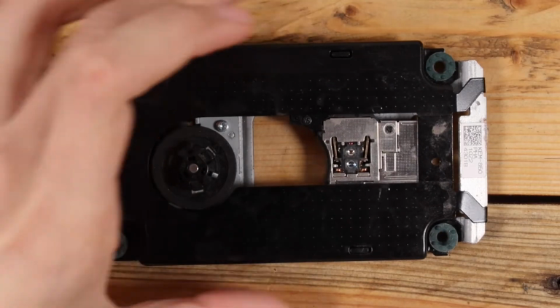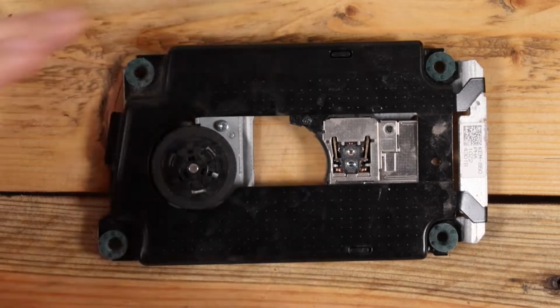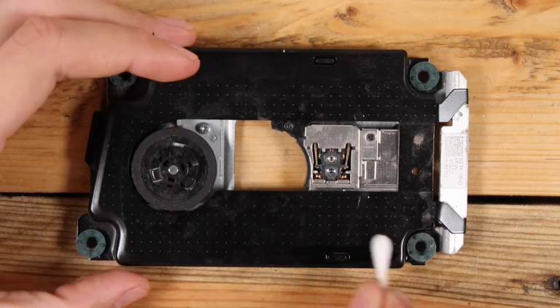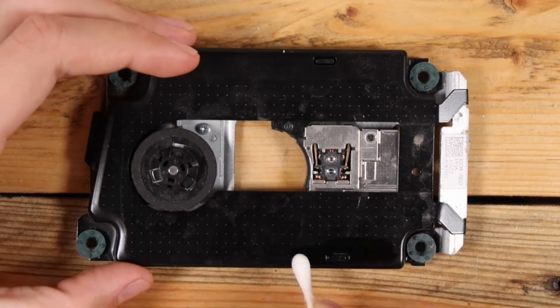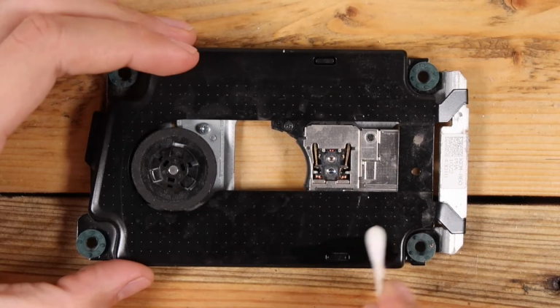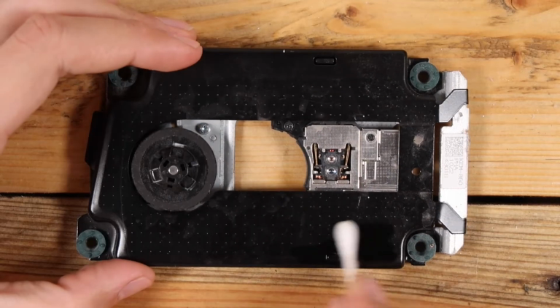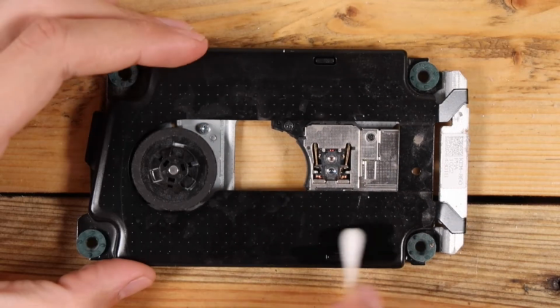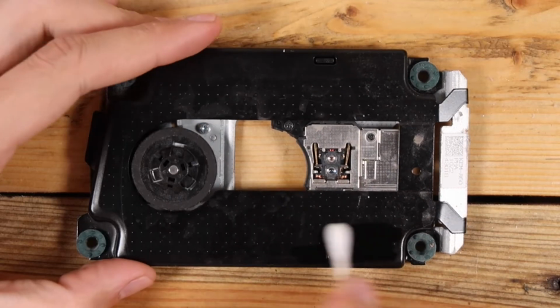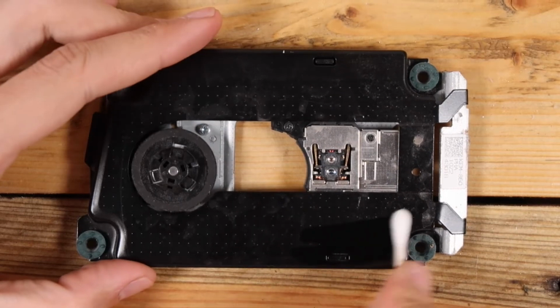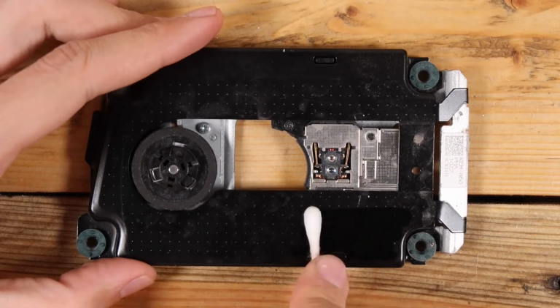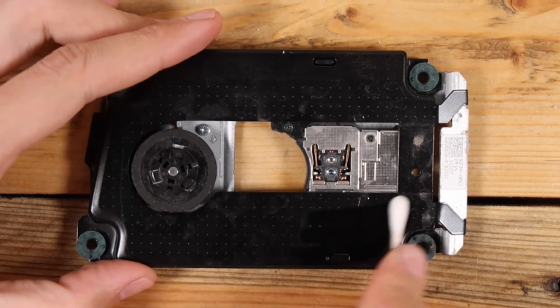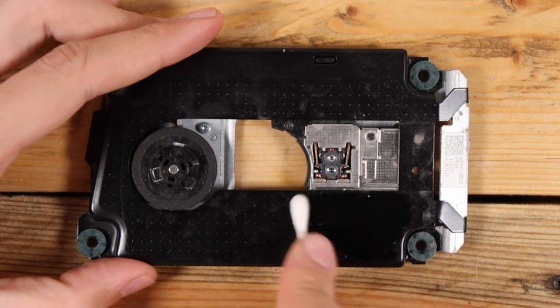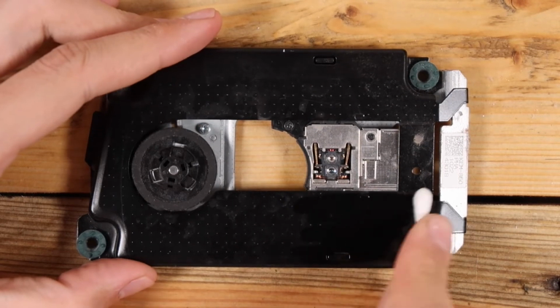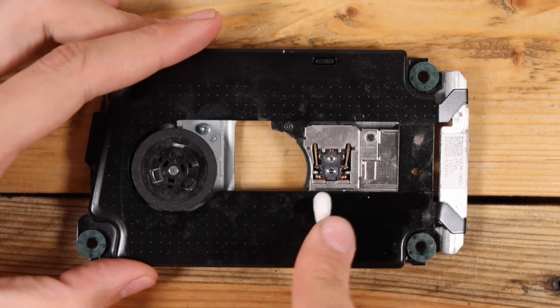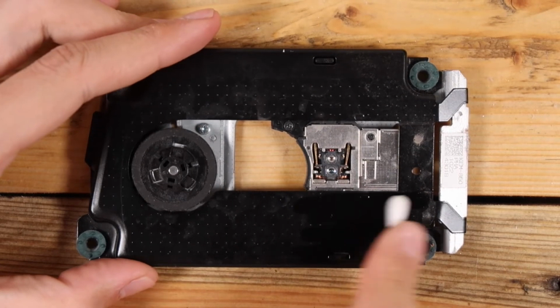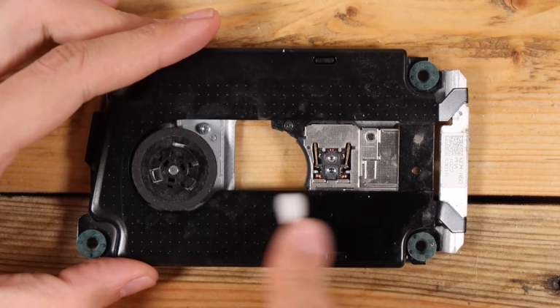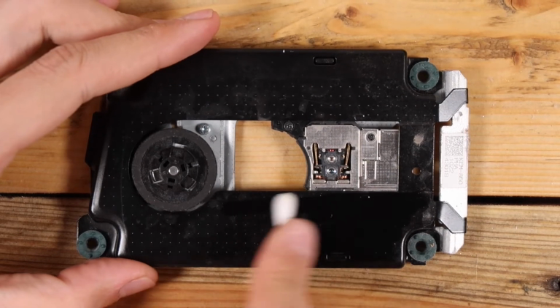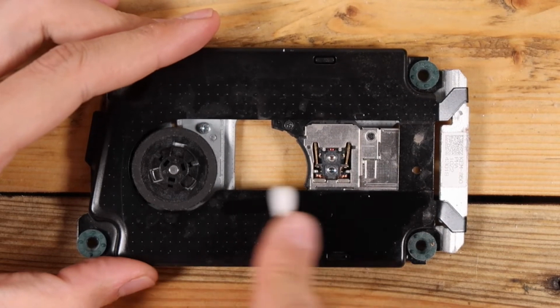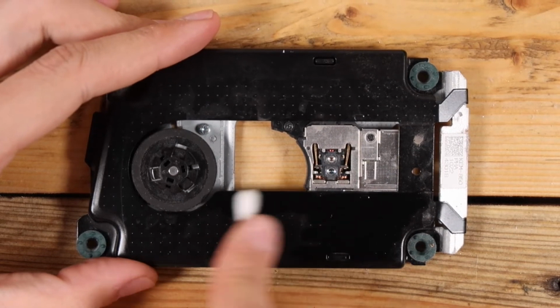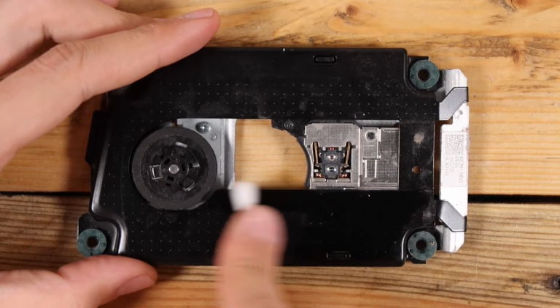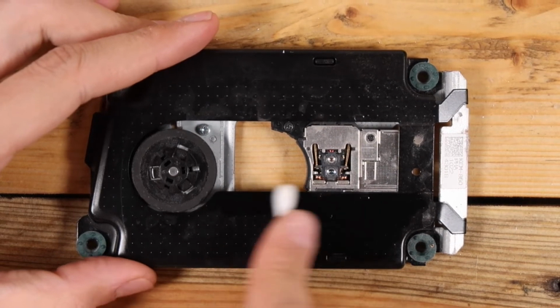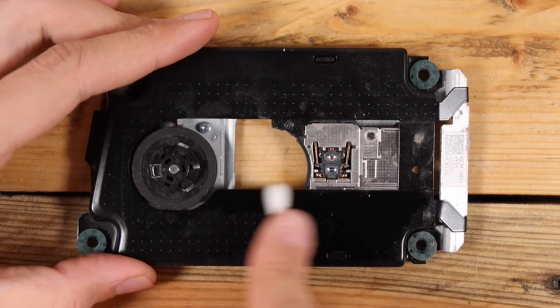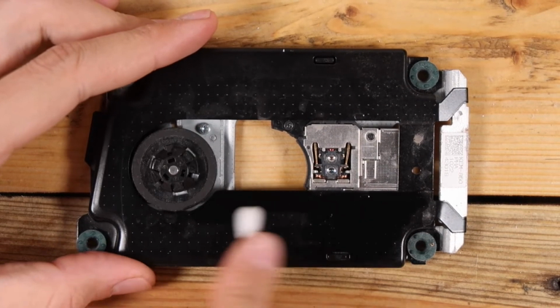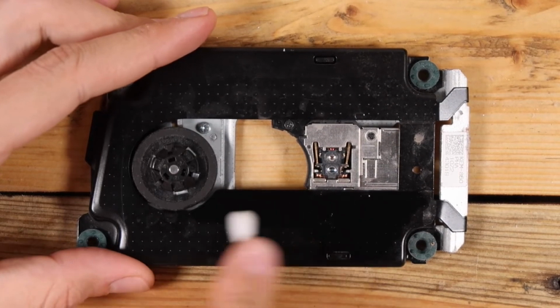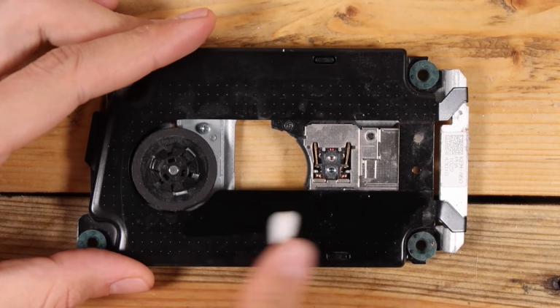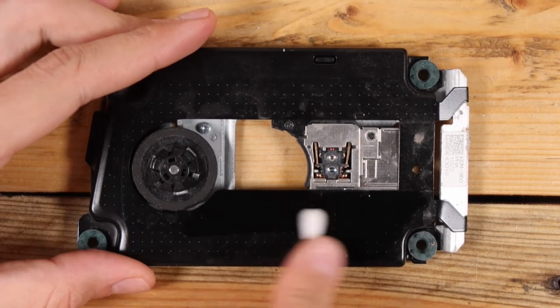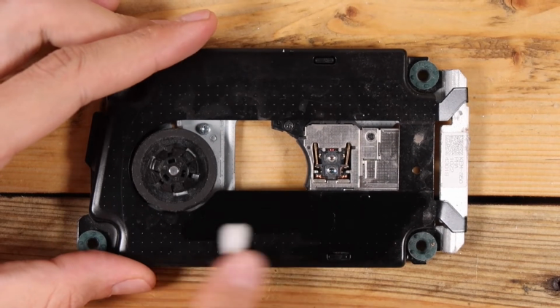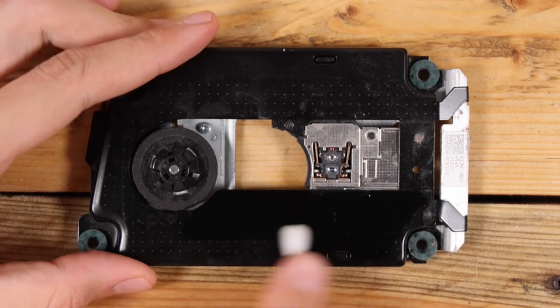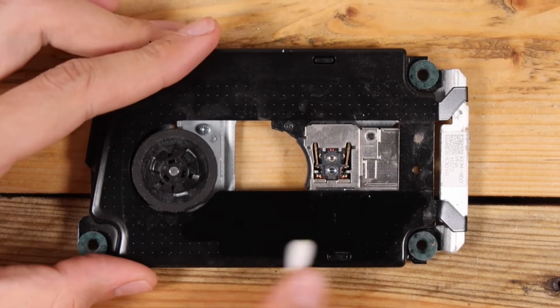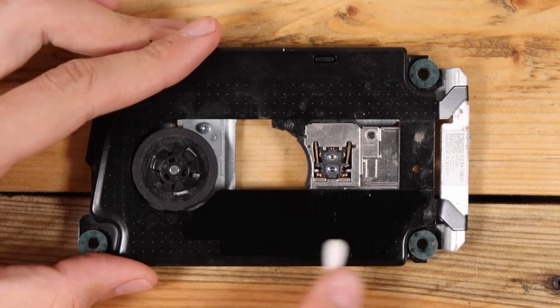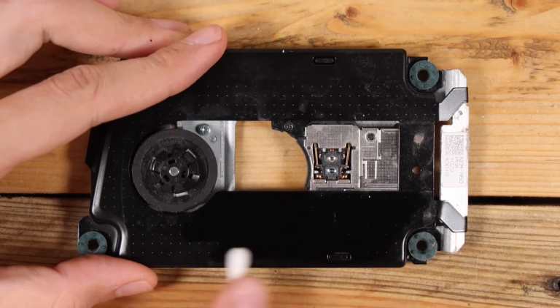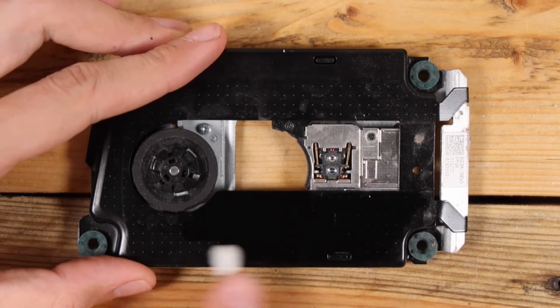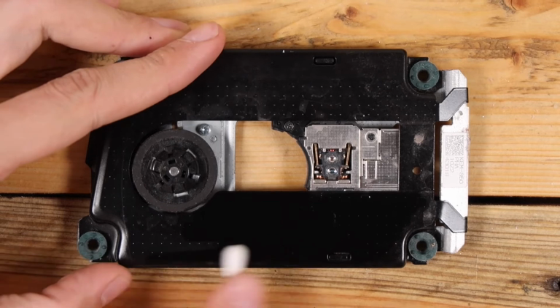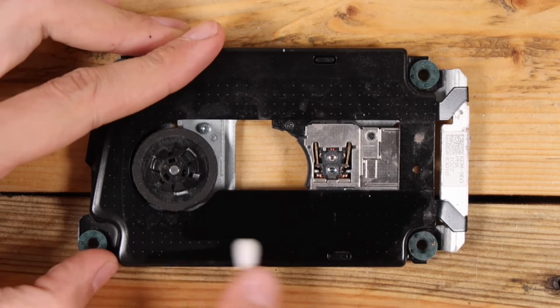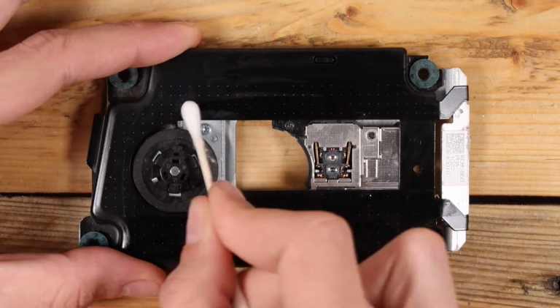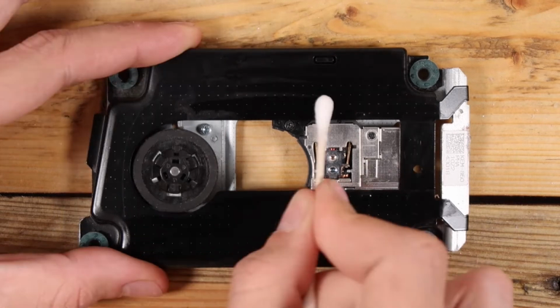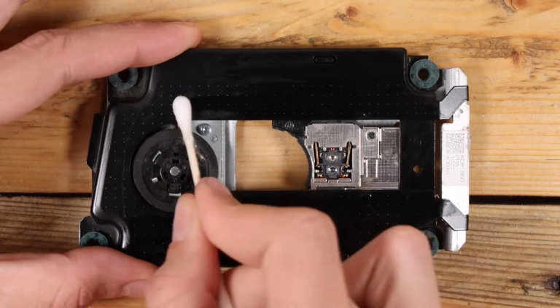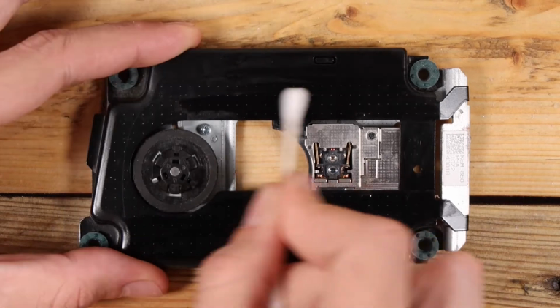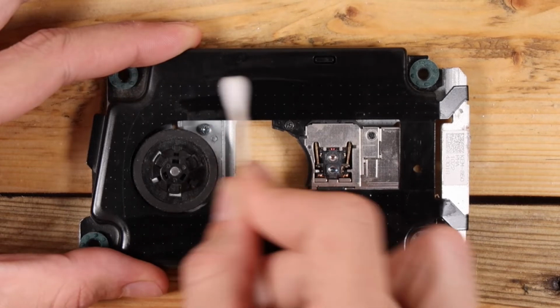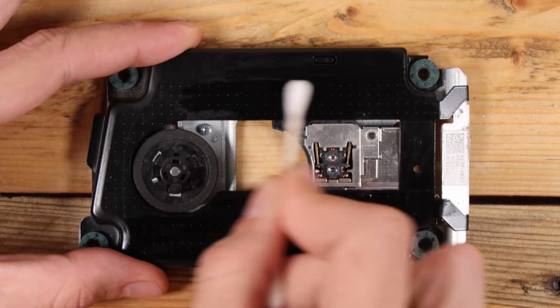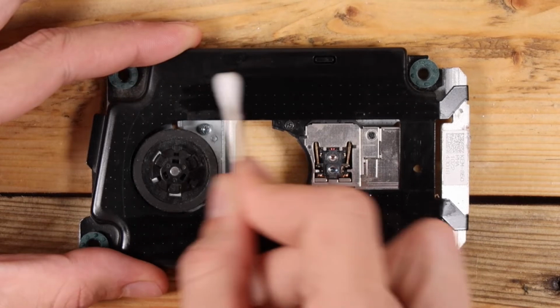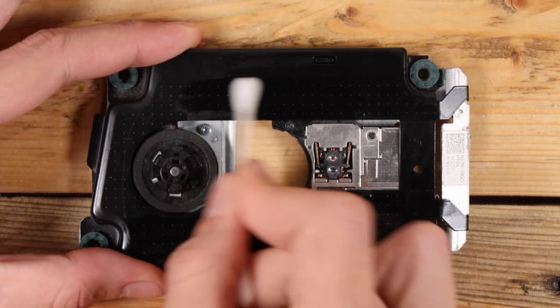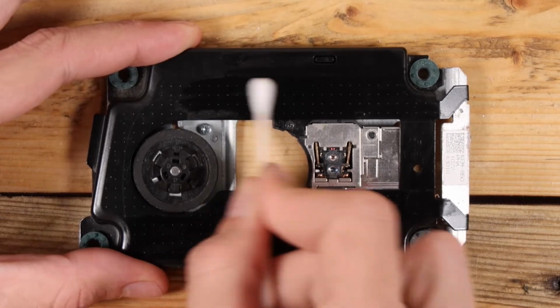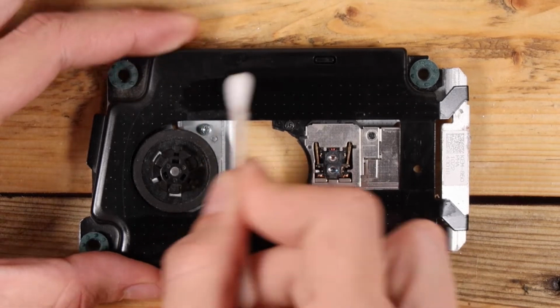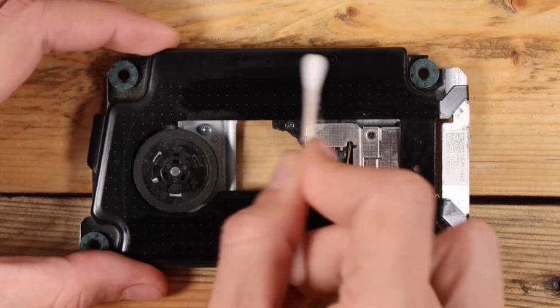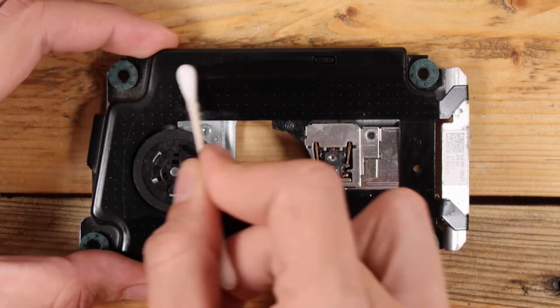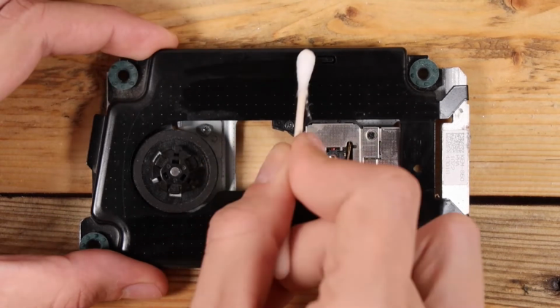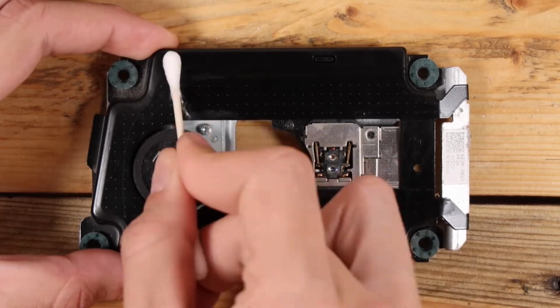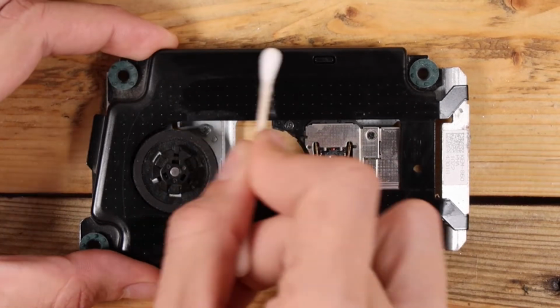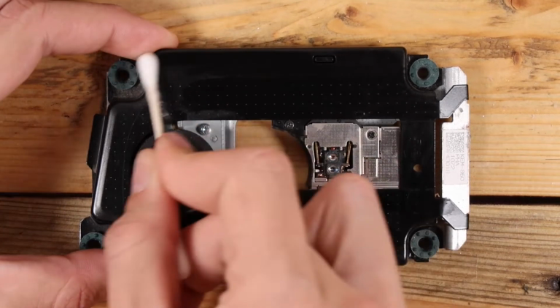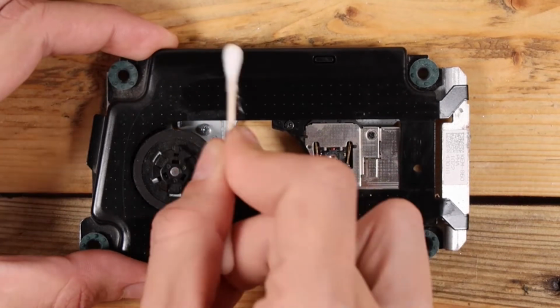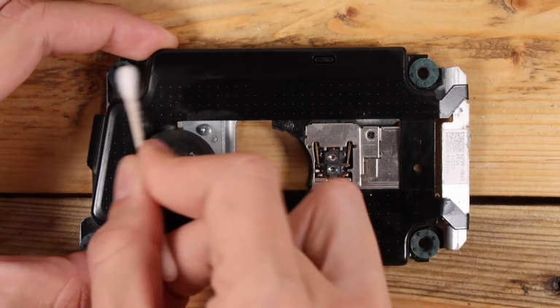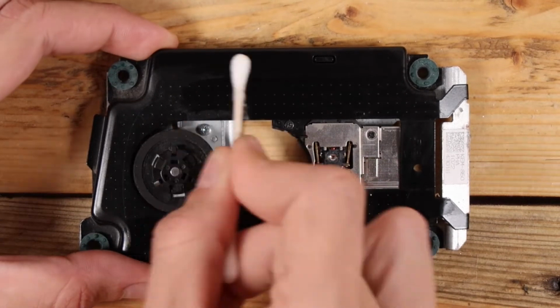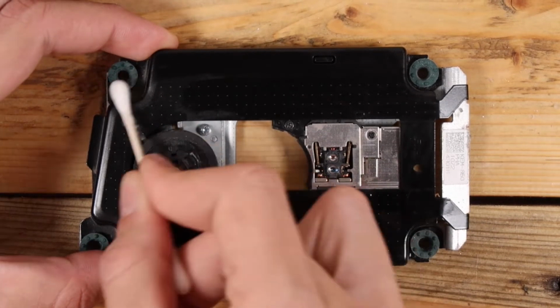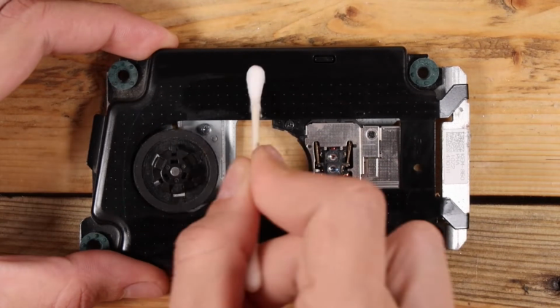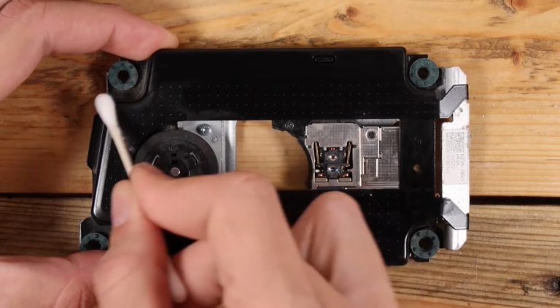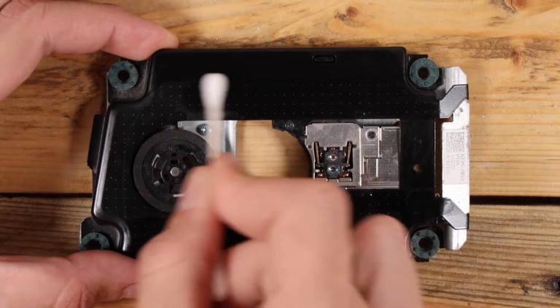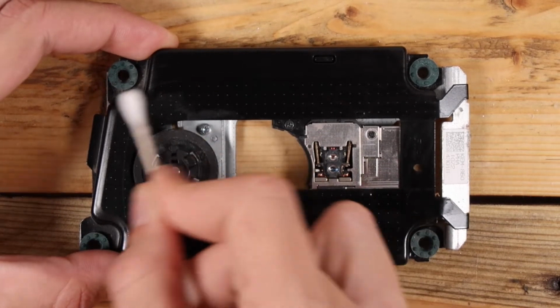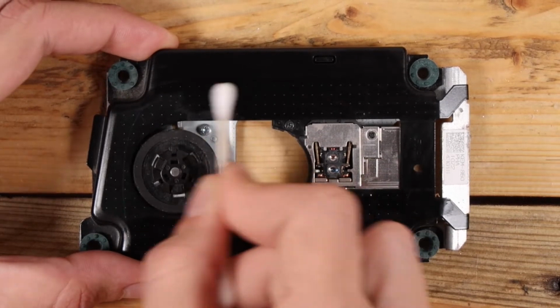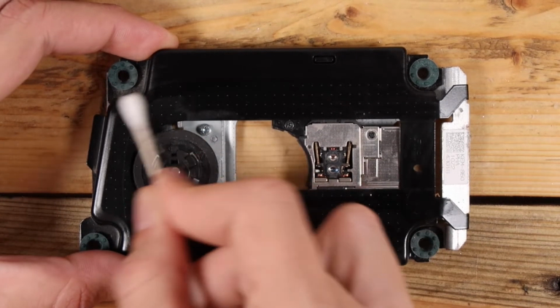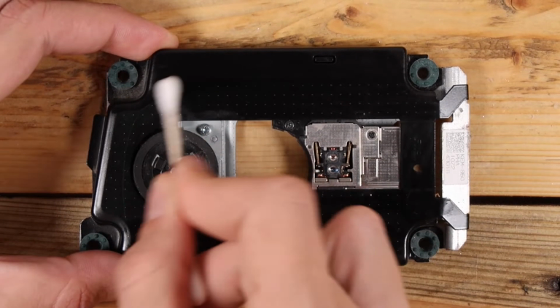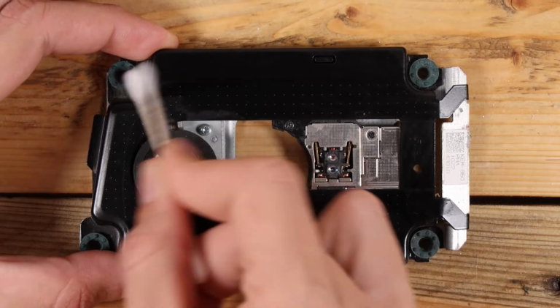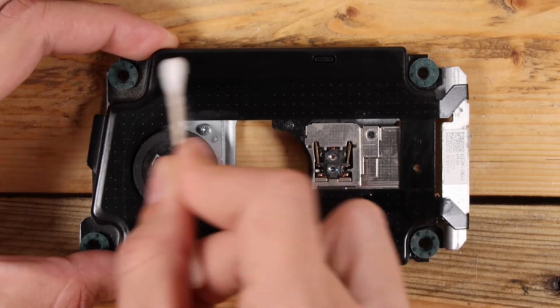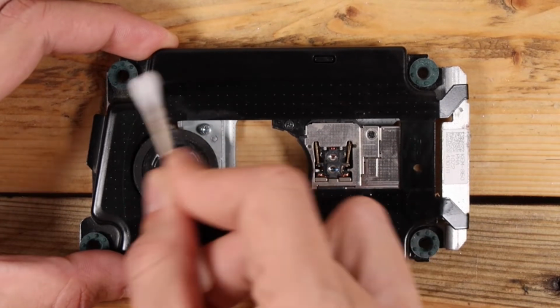For the internals I'll just use the standard isopropyl alcohol, multiple cotton buds, a dry paintbrush for dusting, and my handy dandy toothbrush.